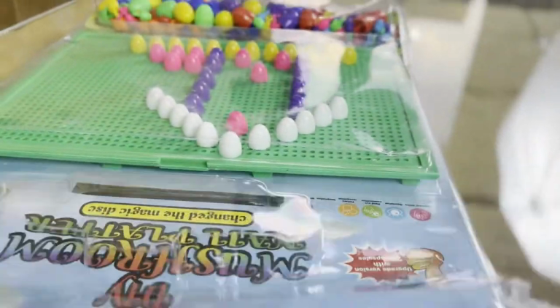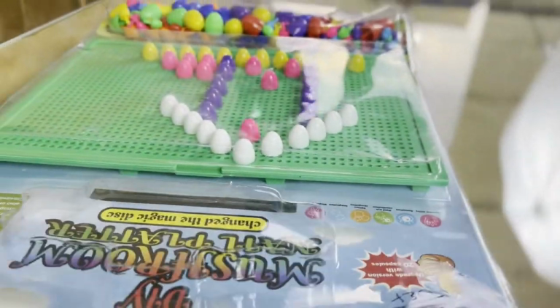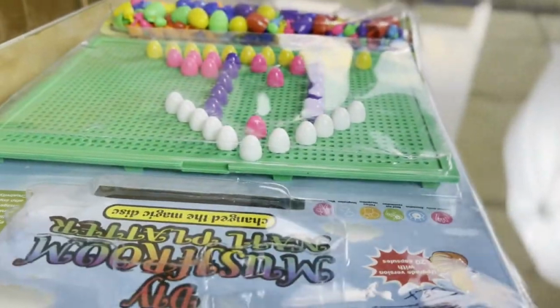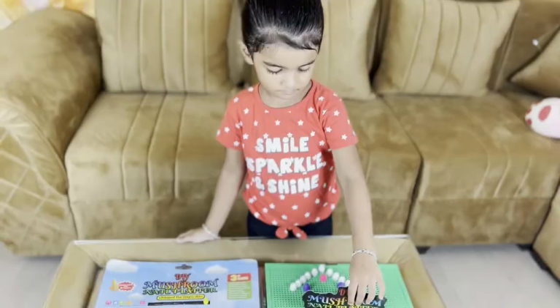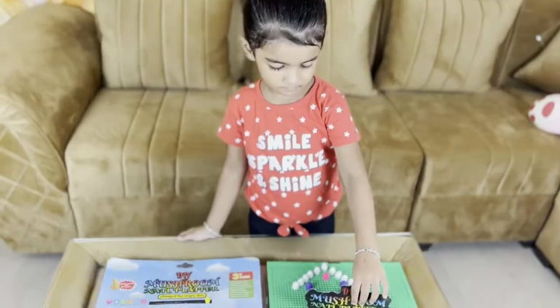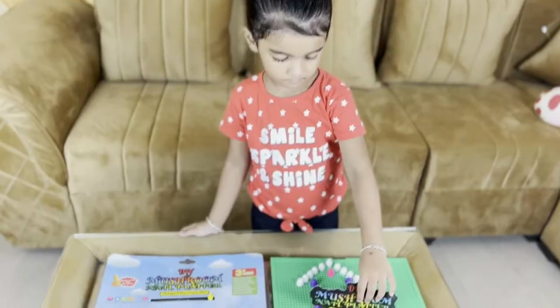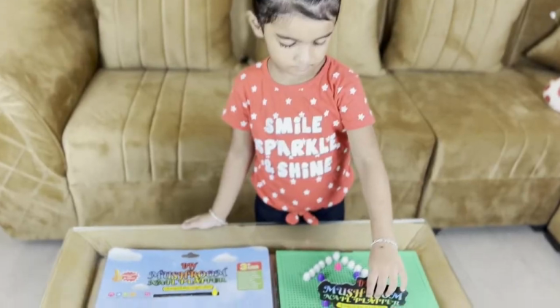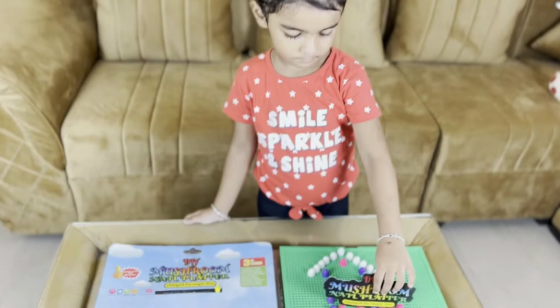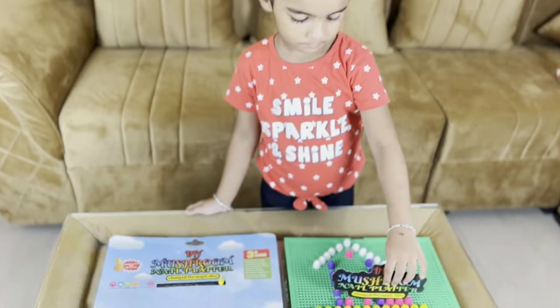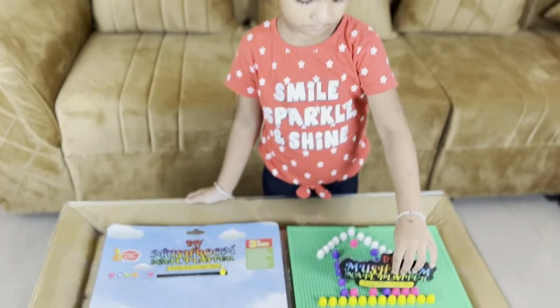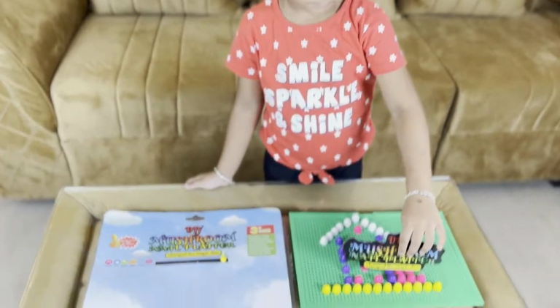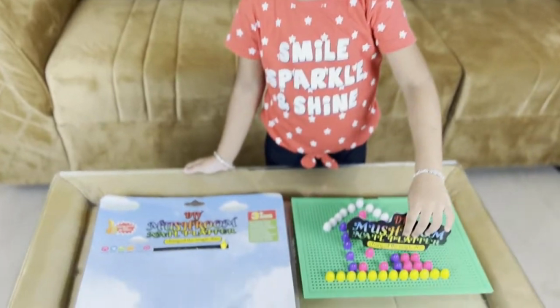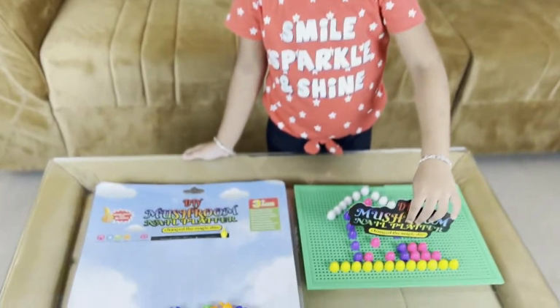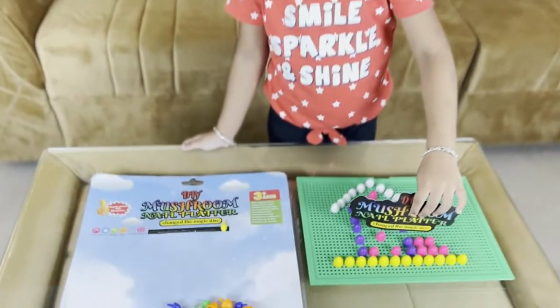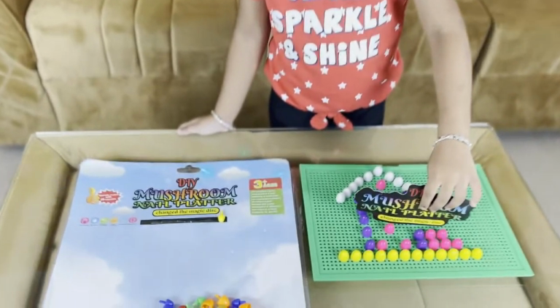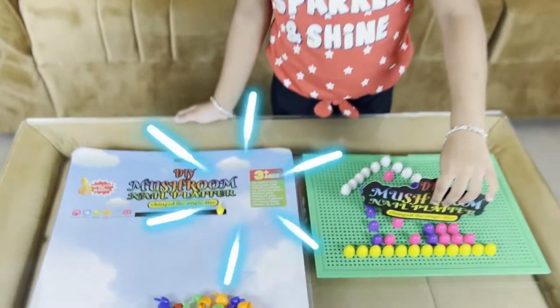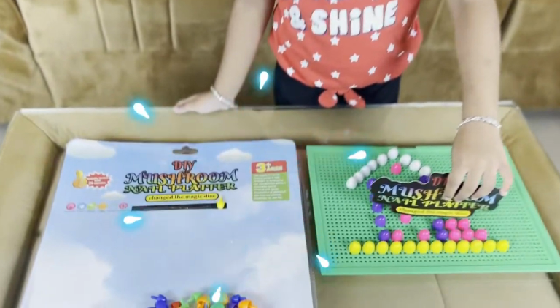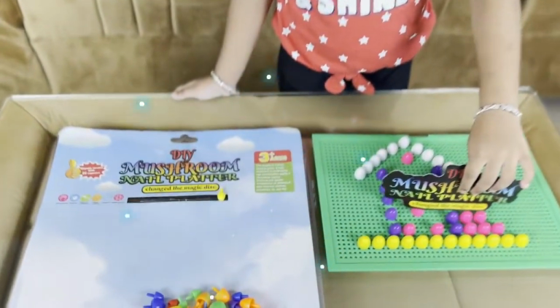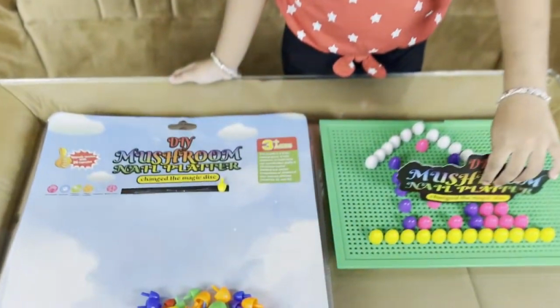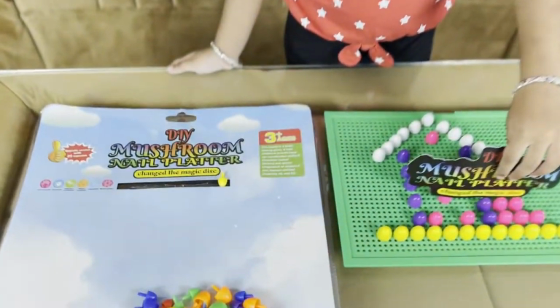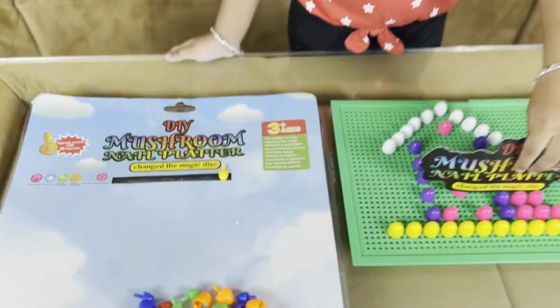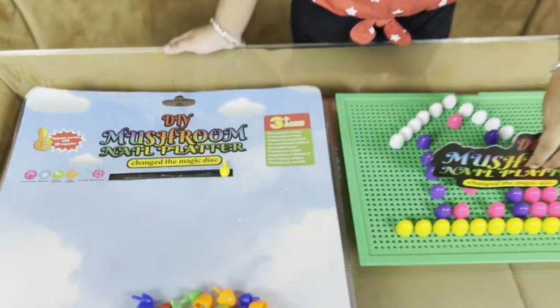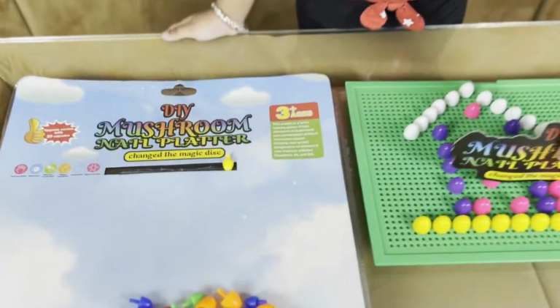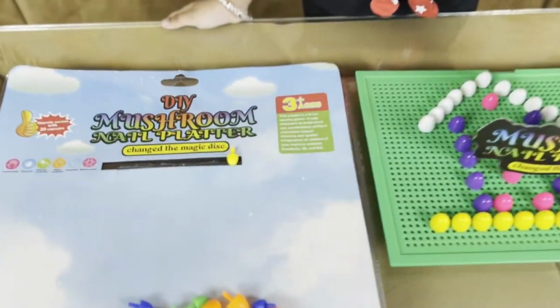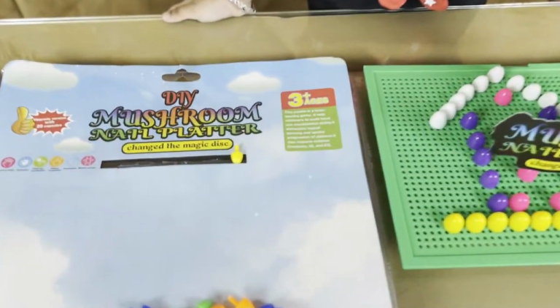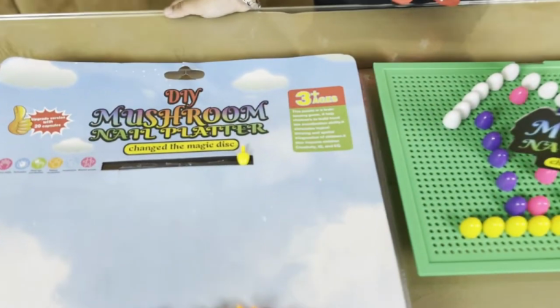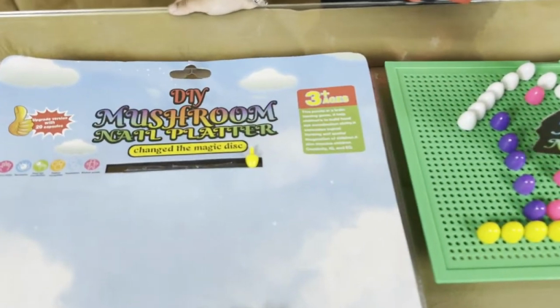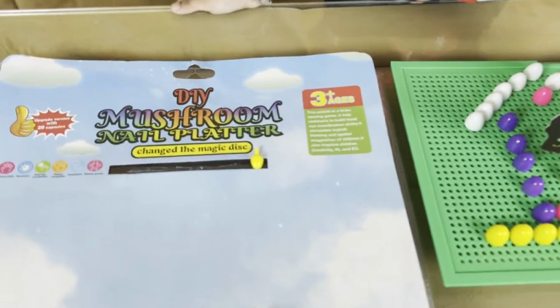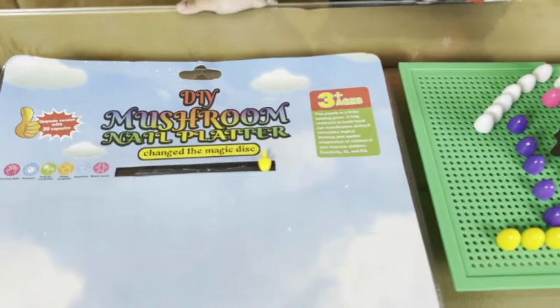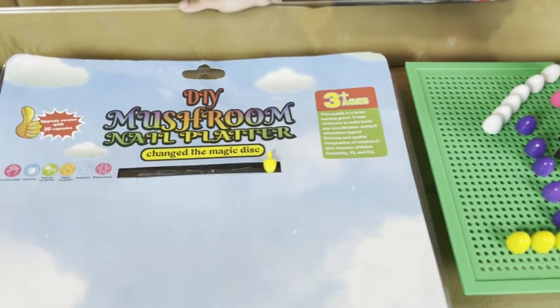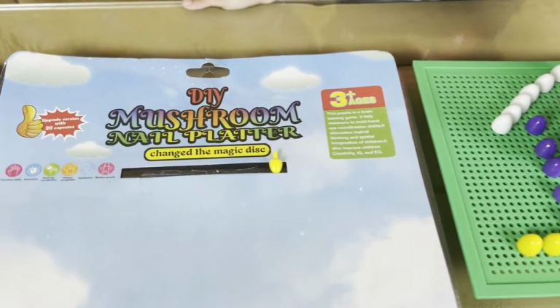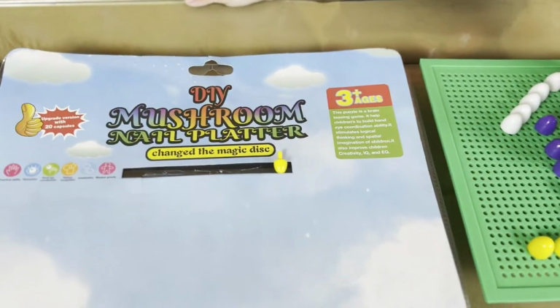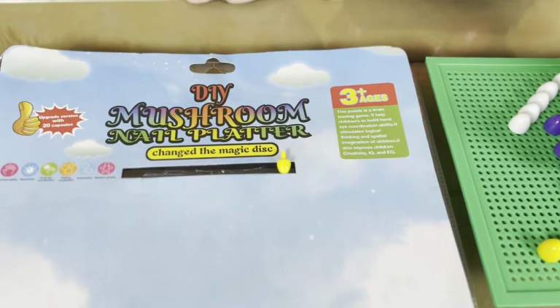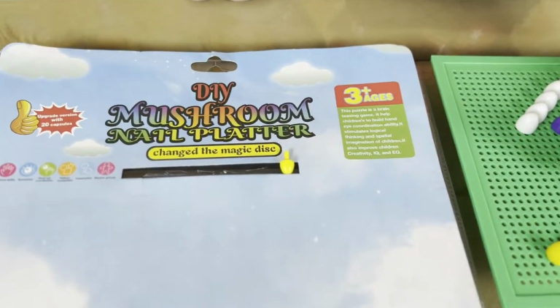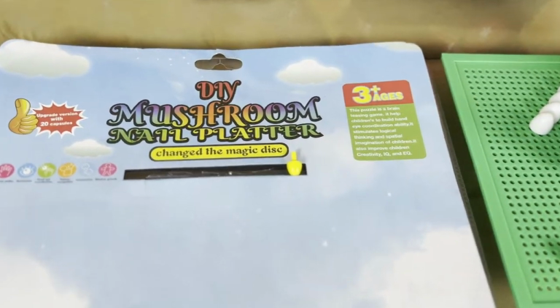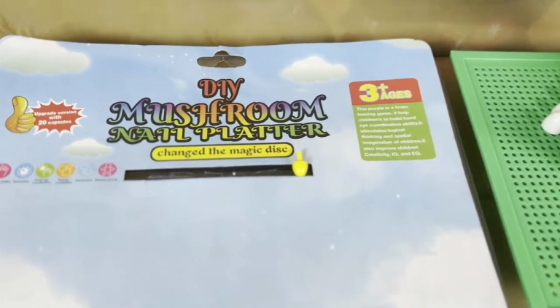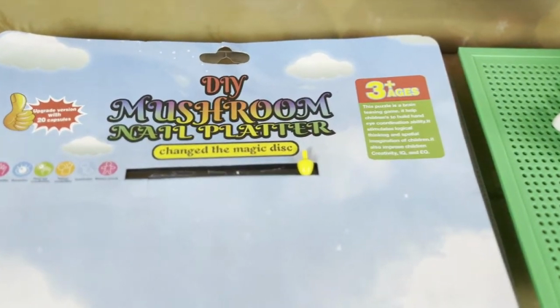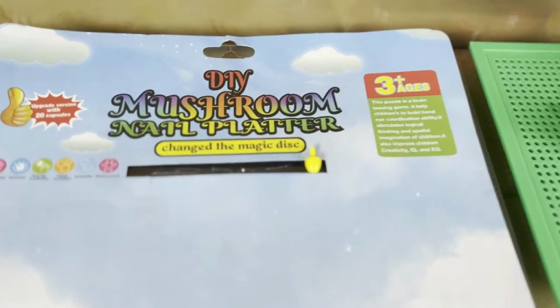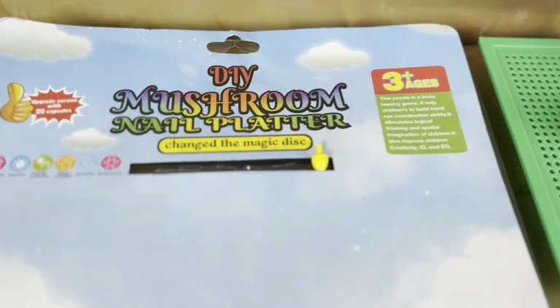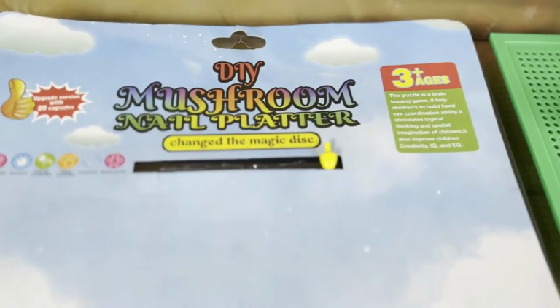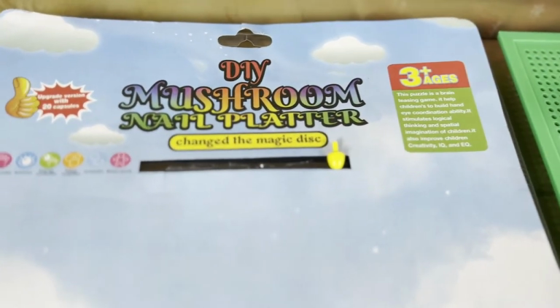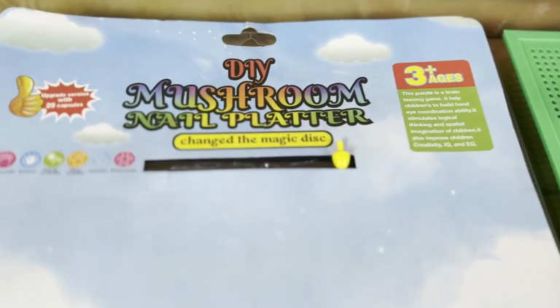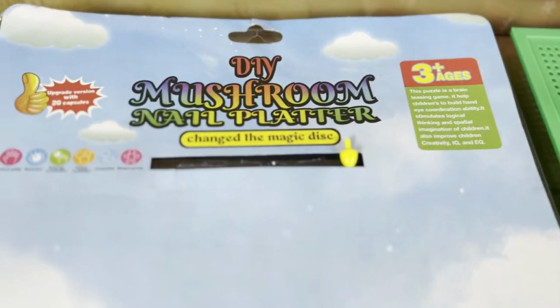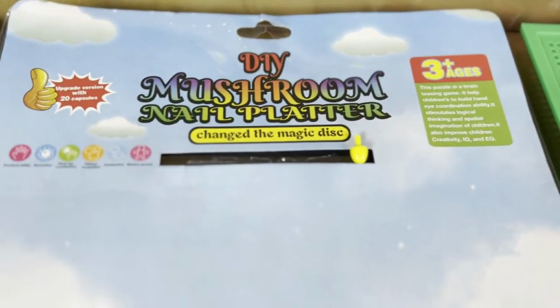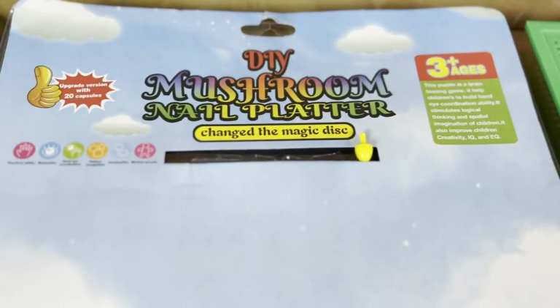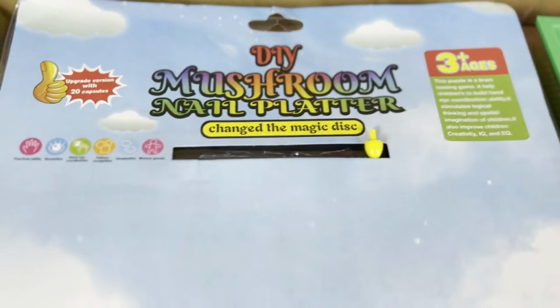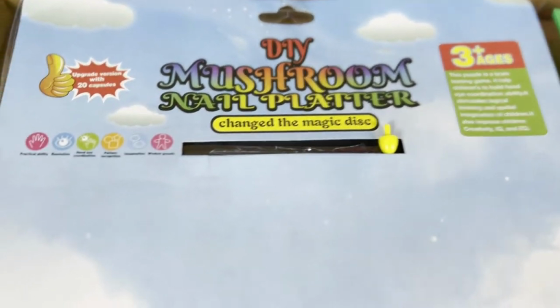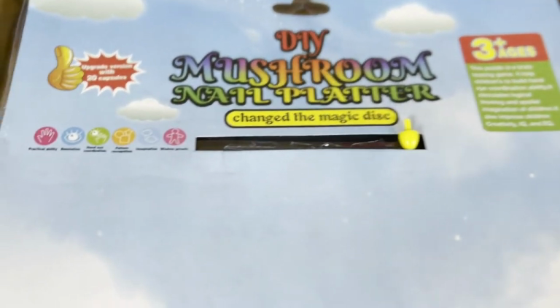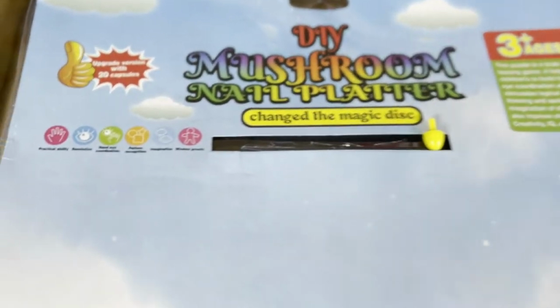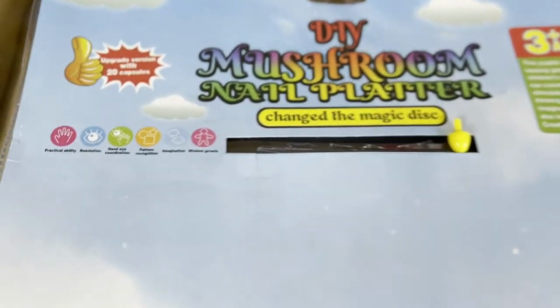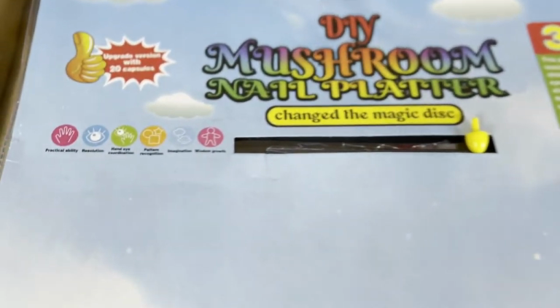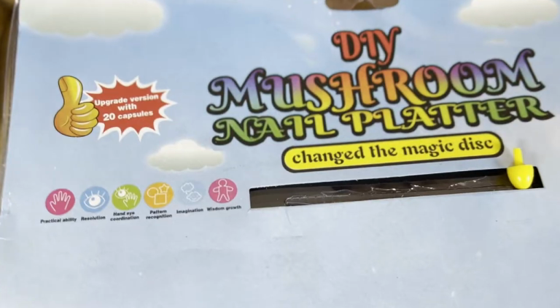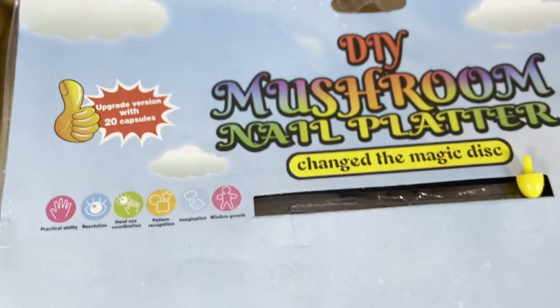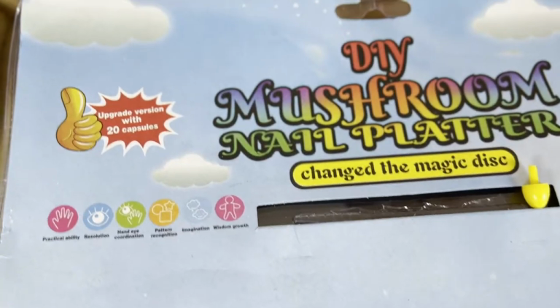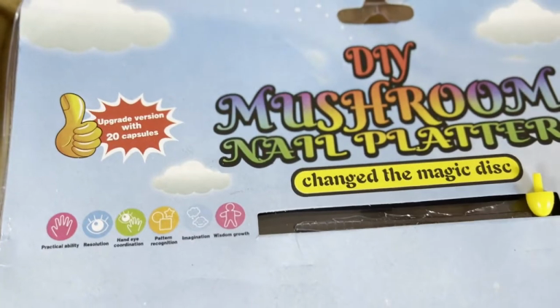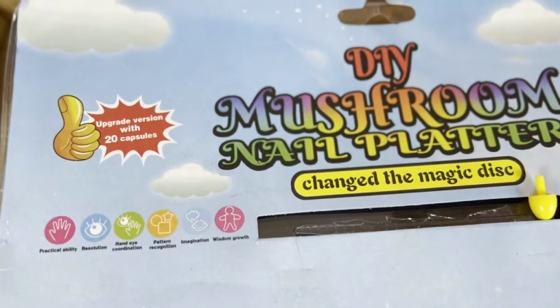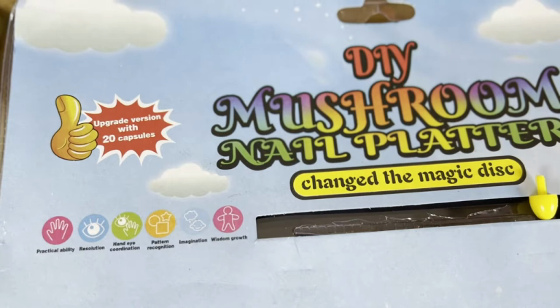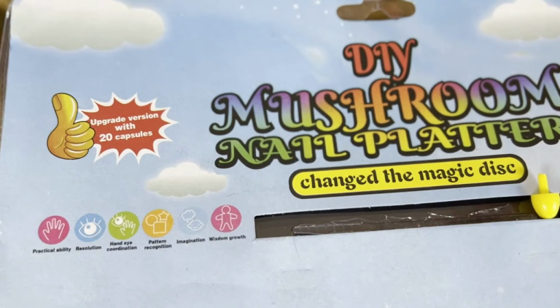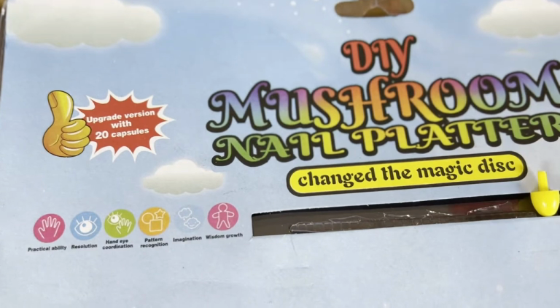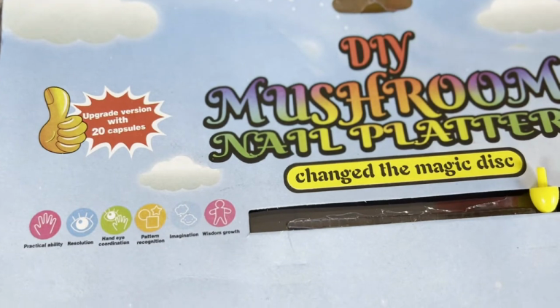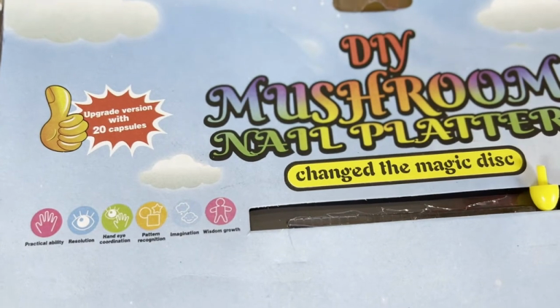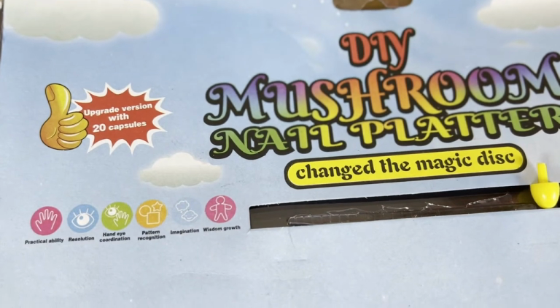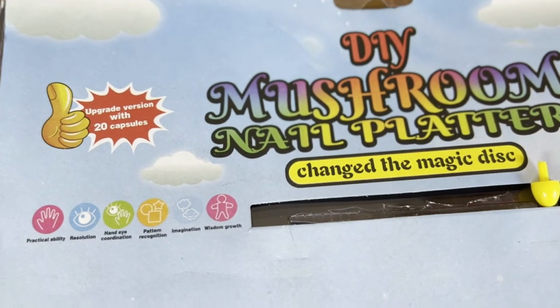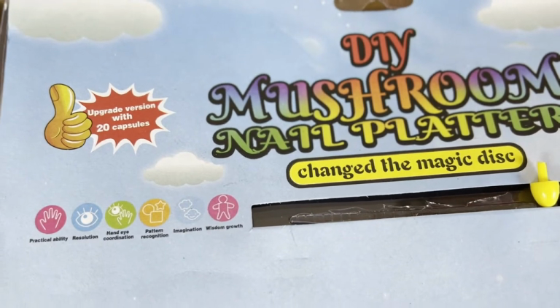Now we will open the toy. It's called DIY mushroom nail platter — you may learn skills and abilities.